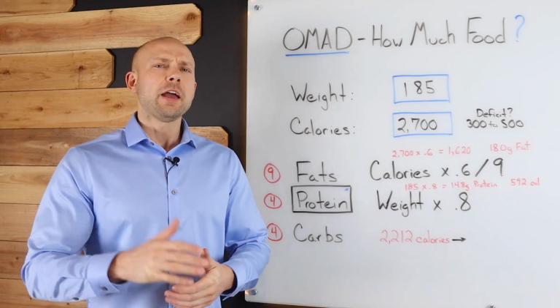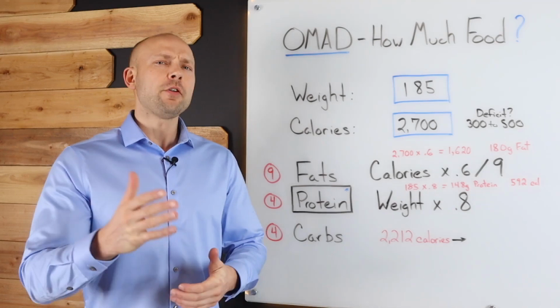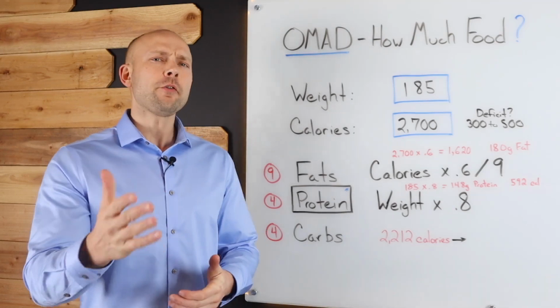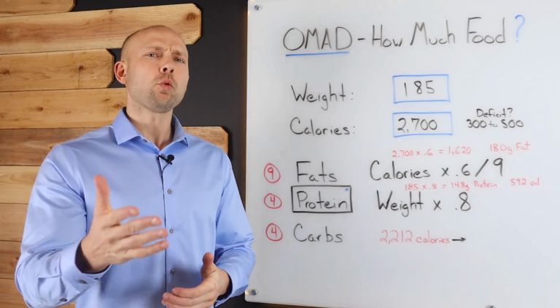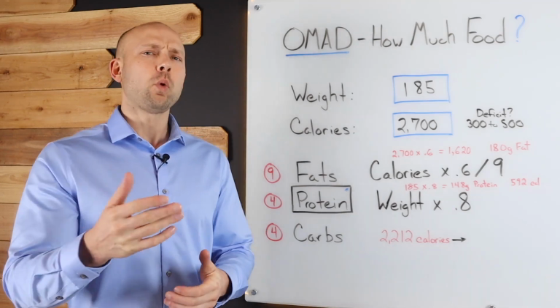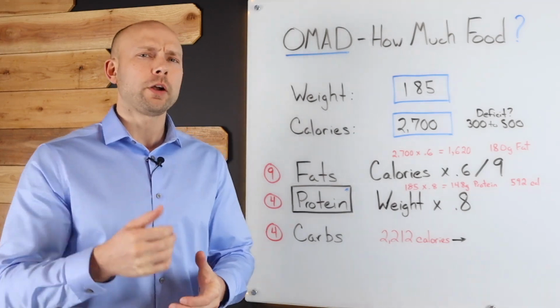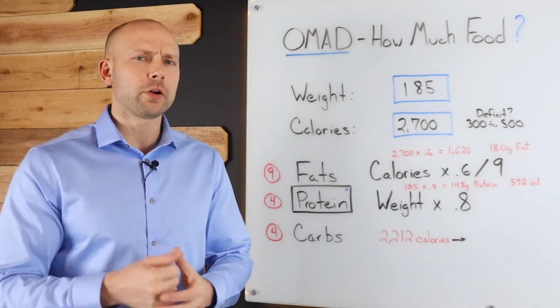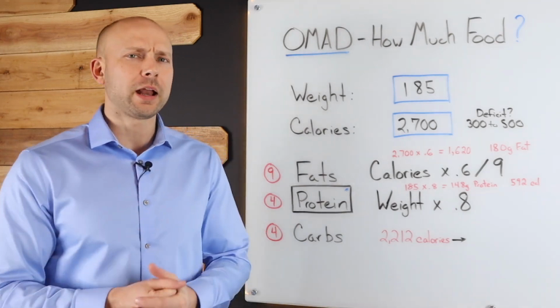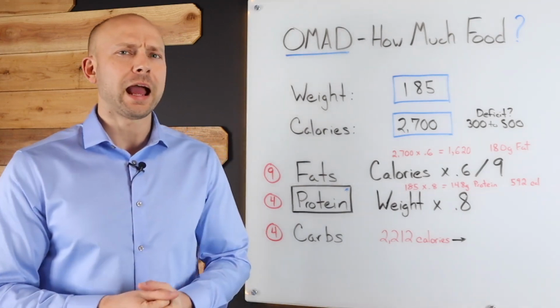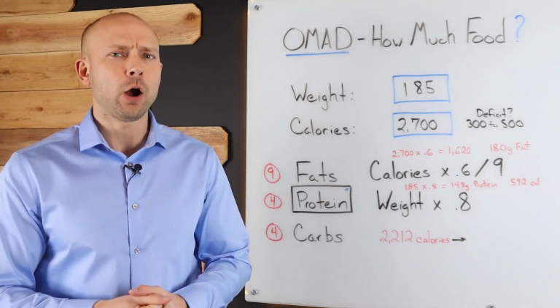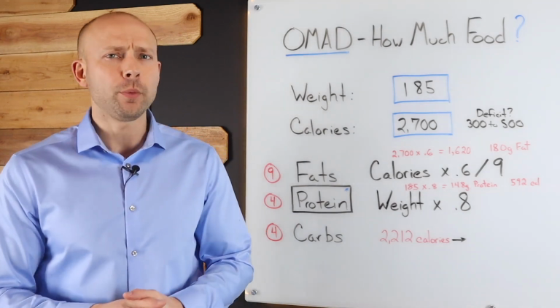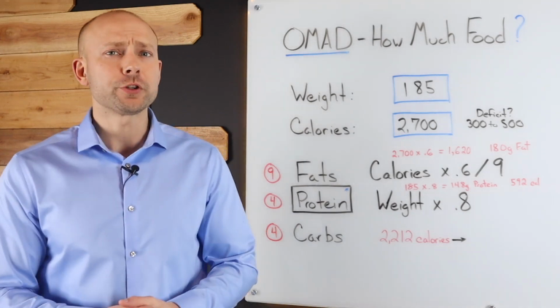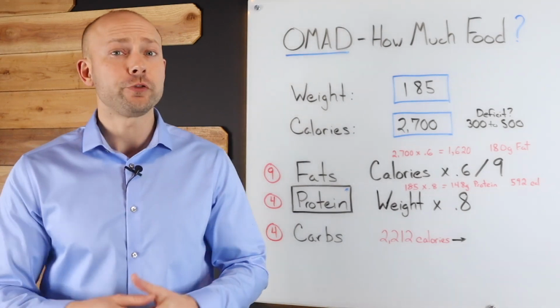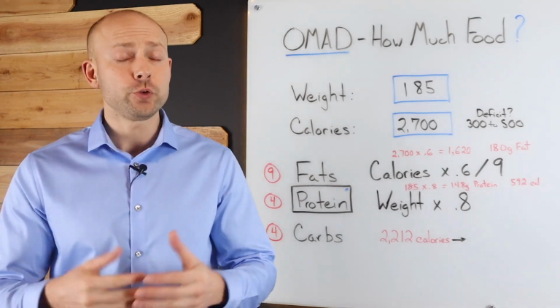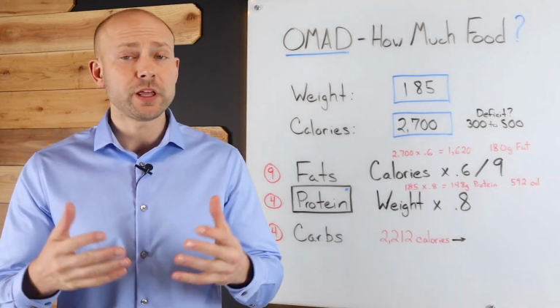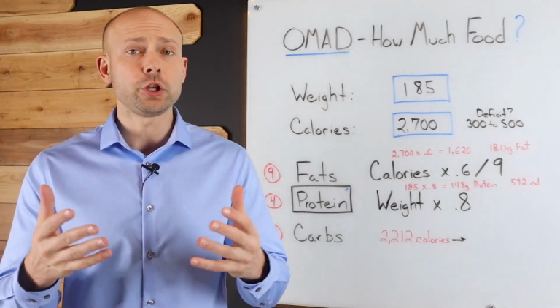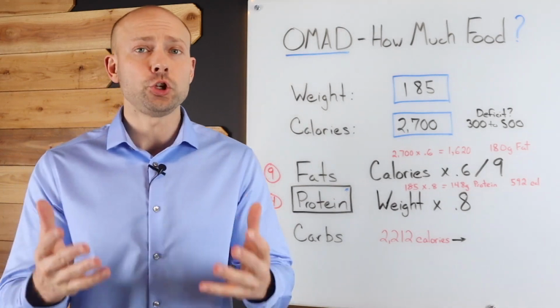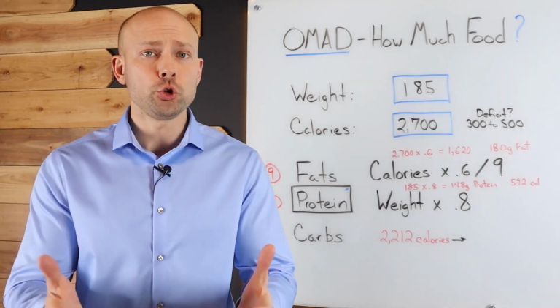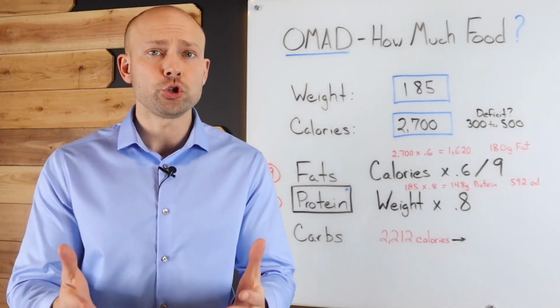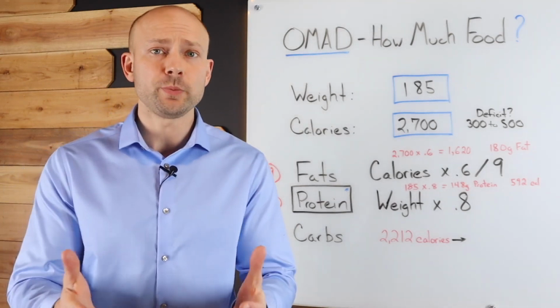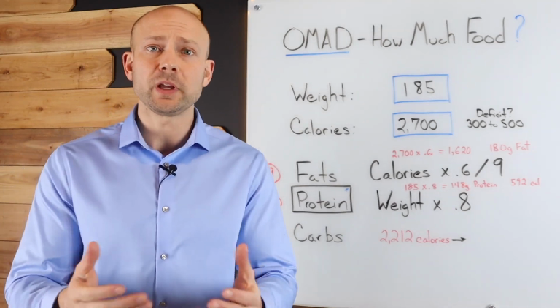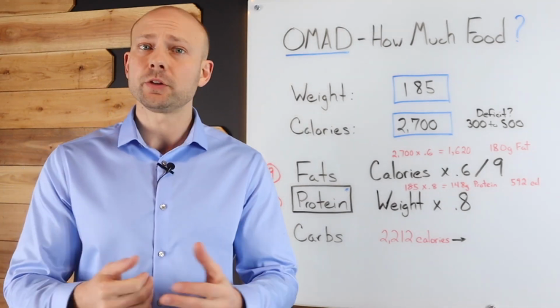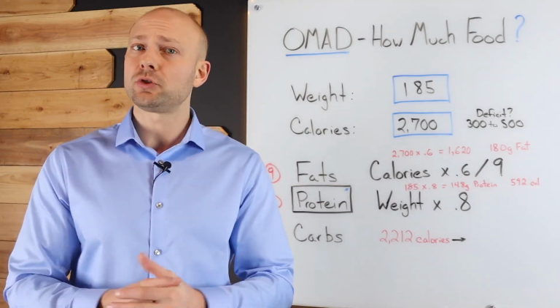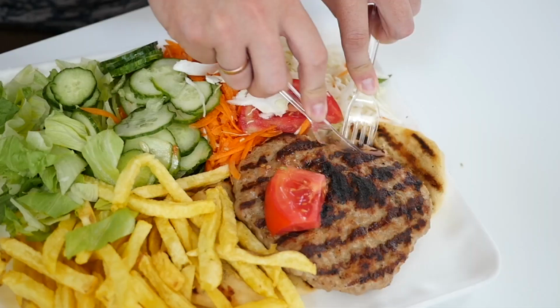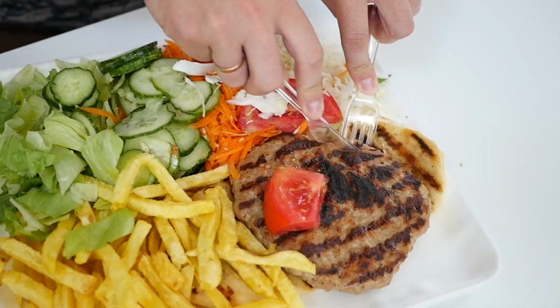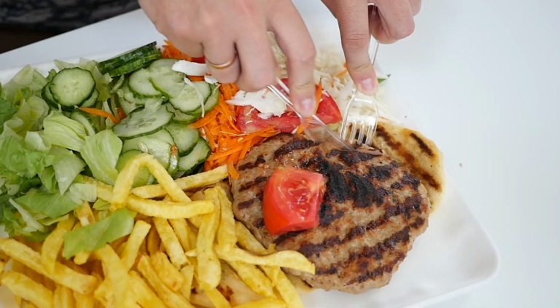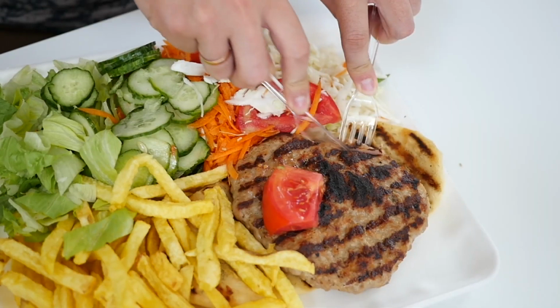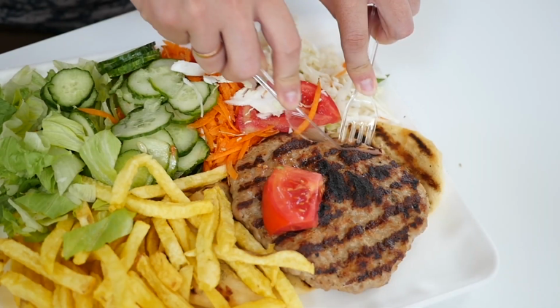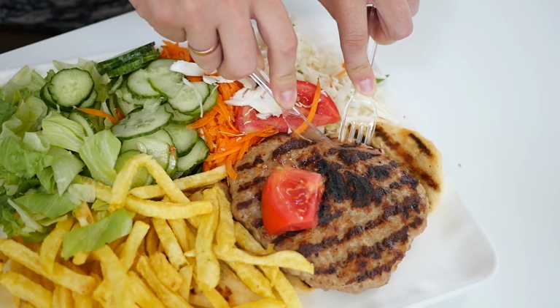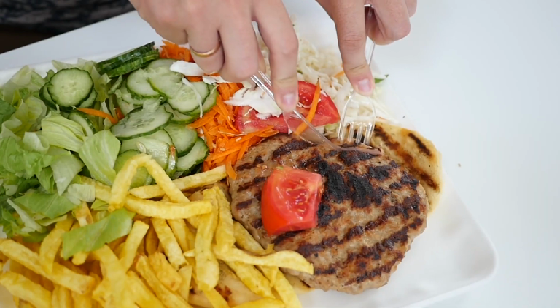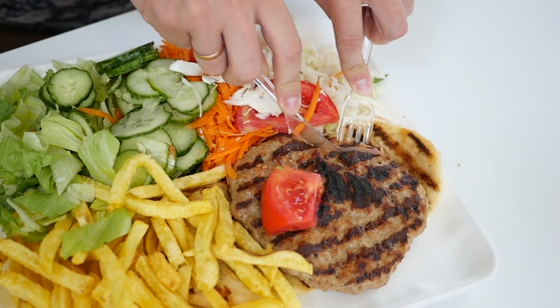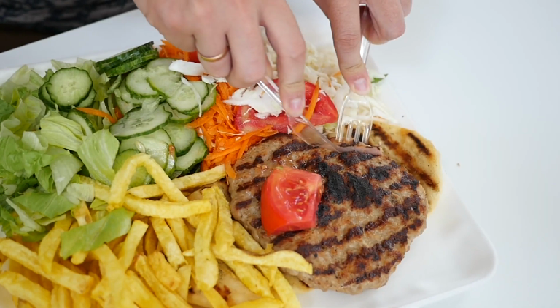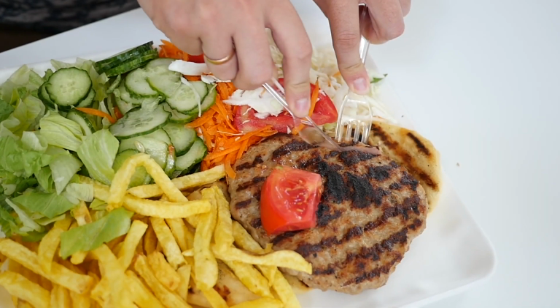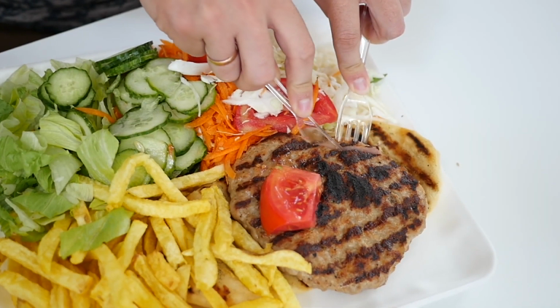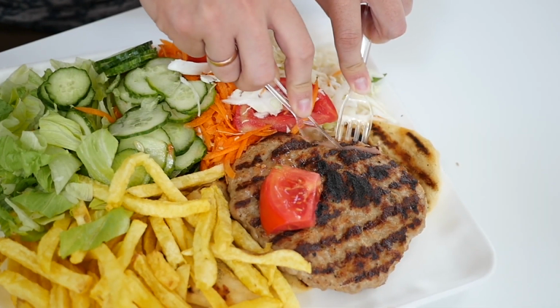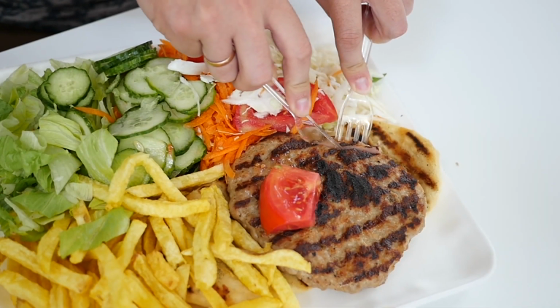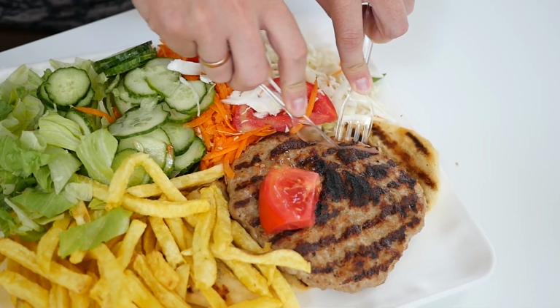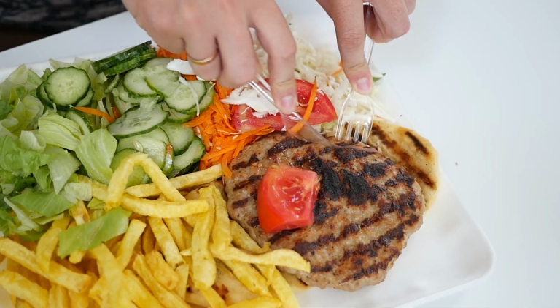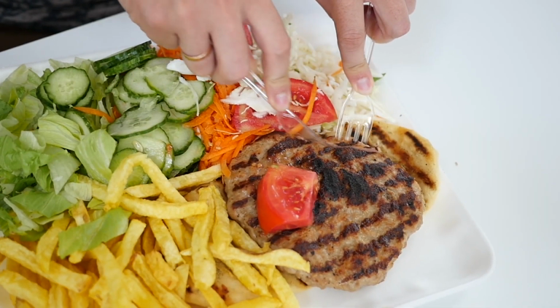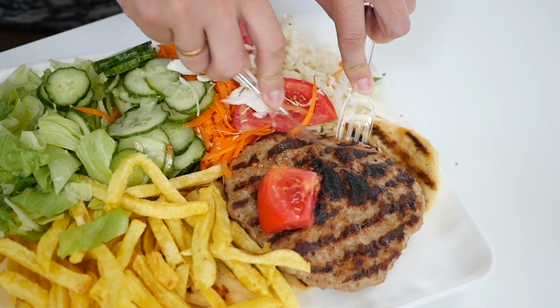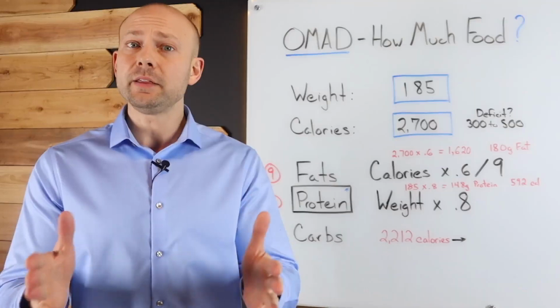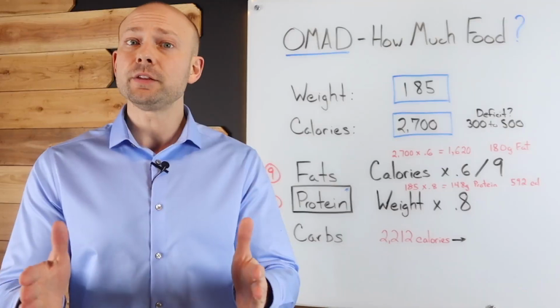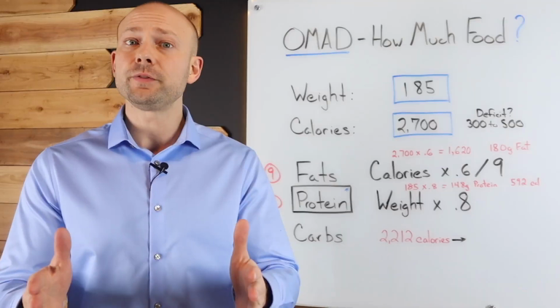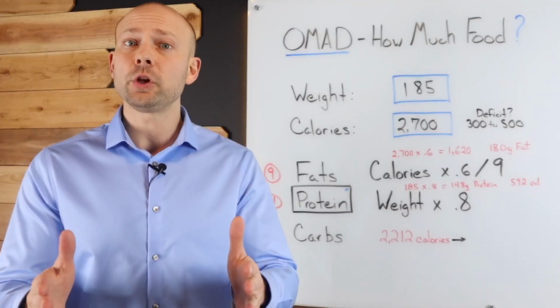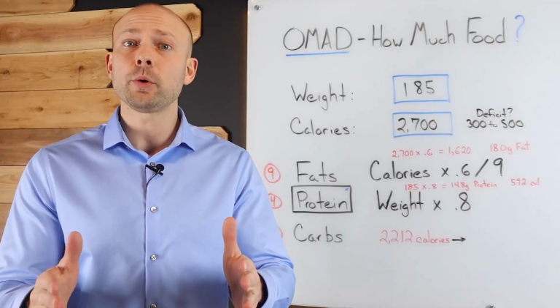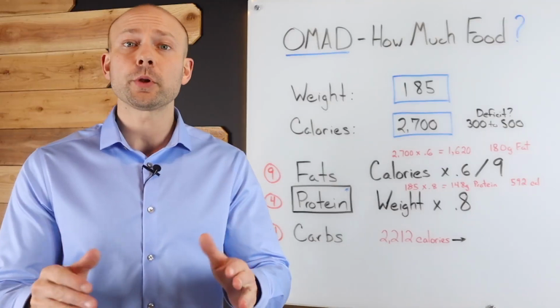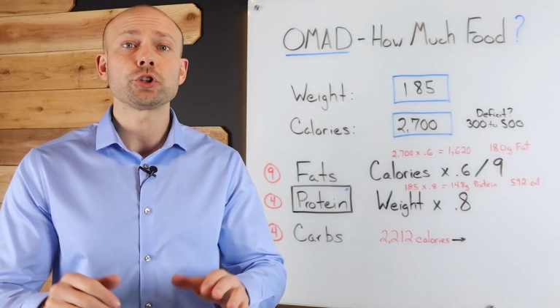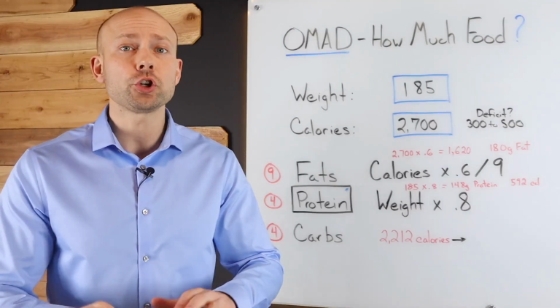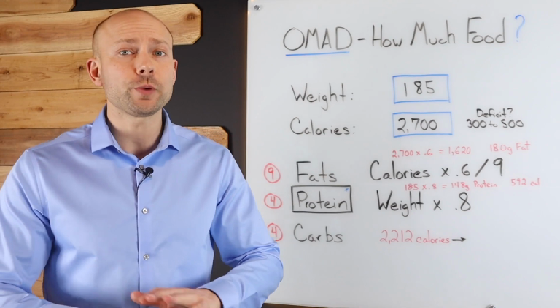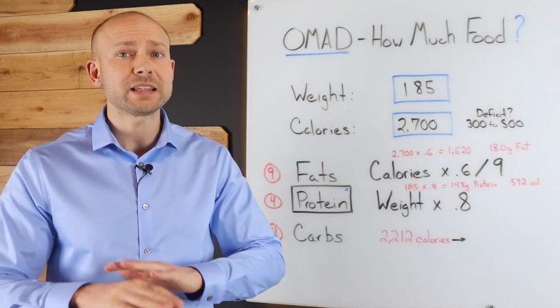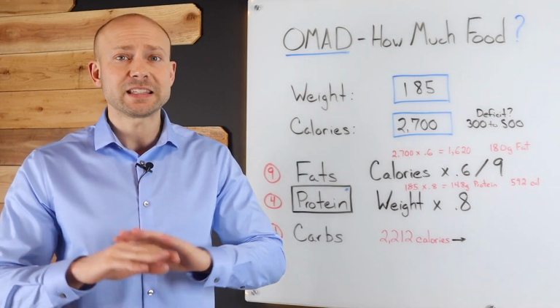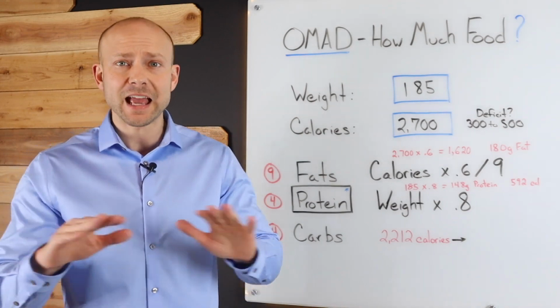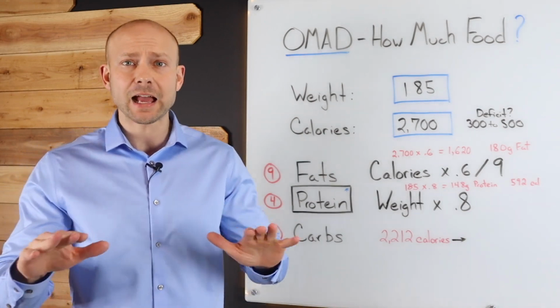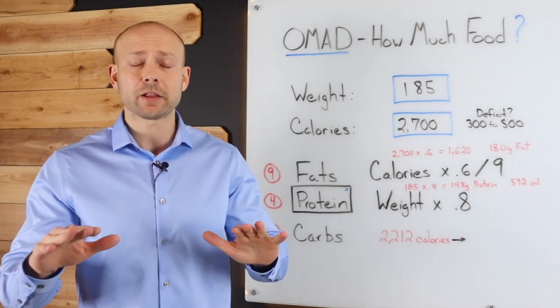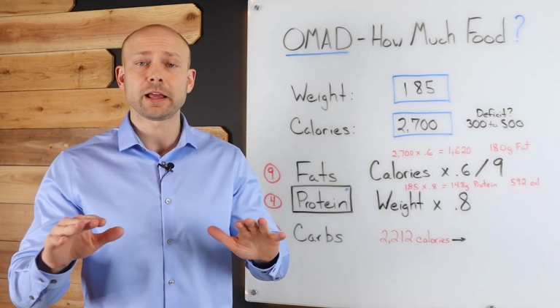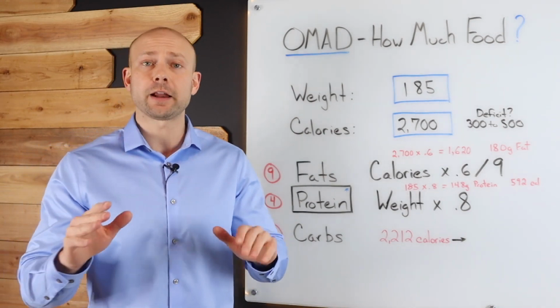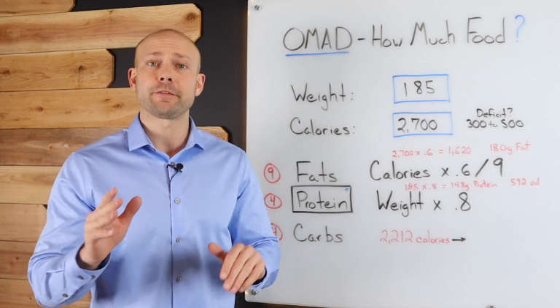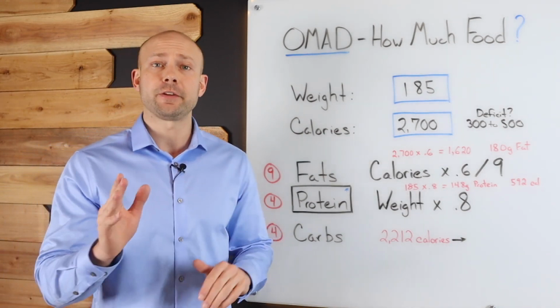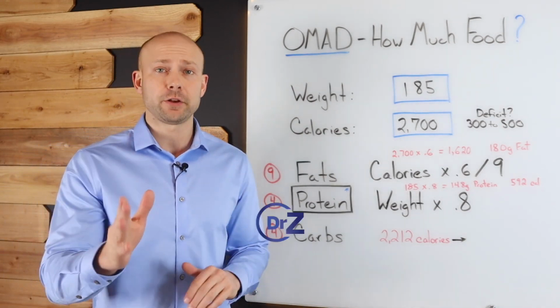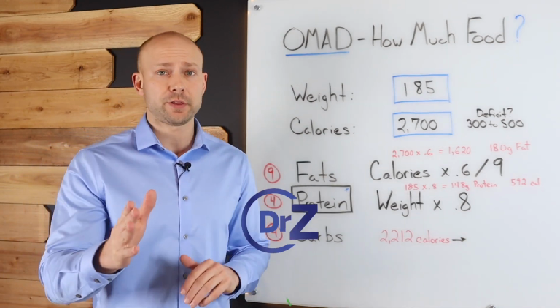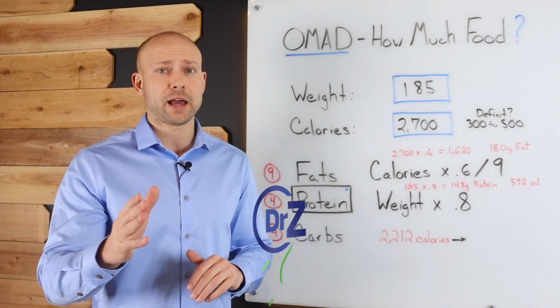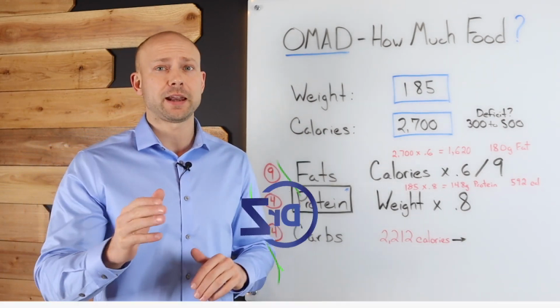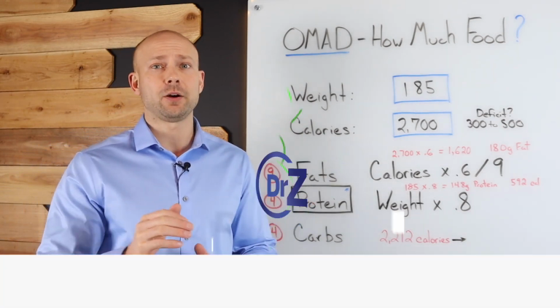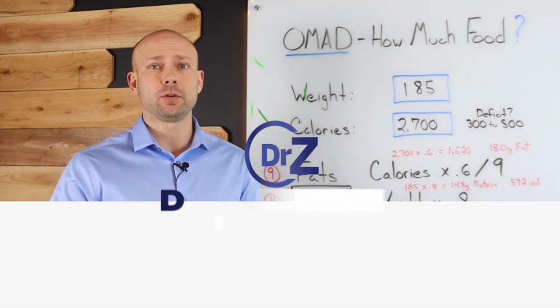Have you ever wondered how much food you should be consuming while following one meal a day? In this video, I'm going to show you exactly how to figure that out.